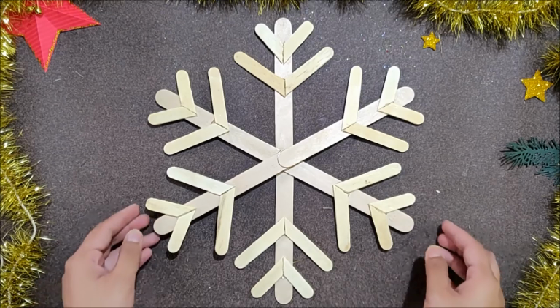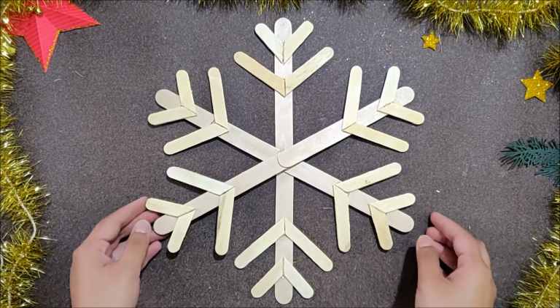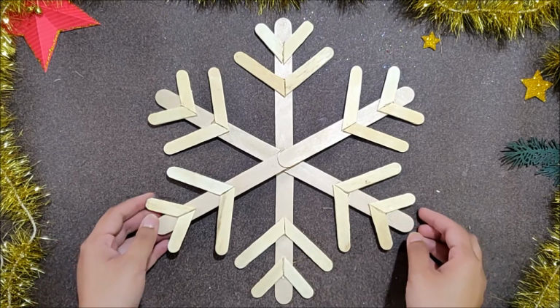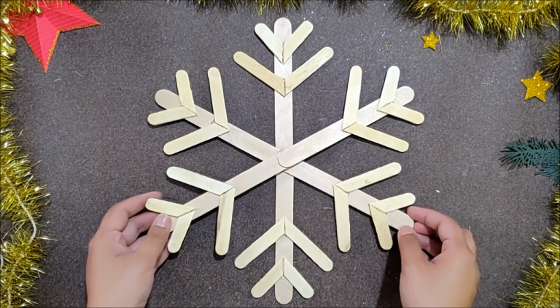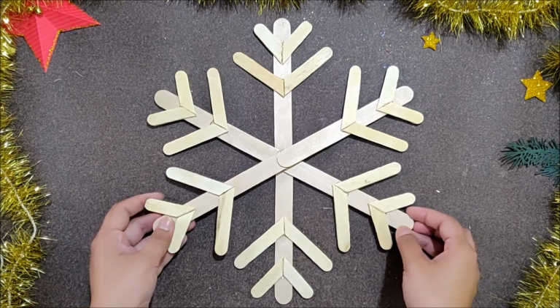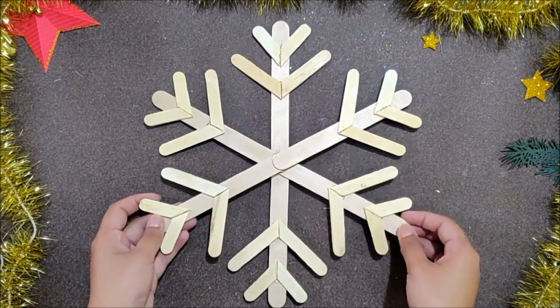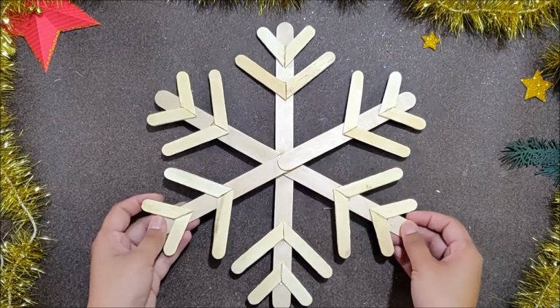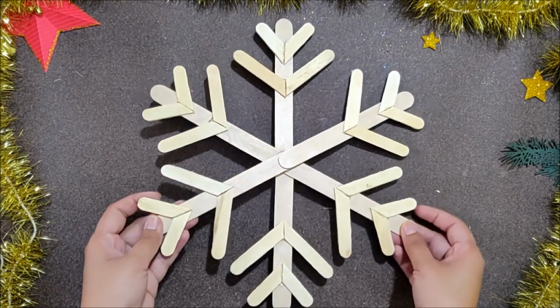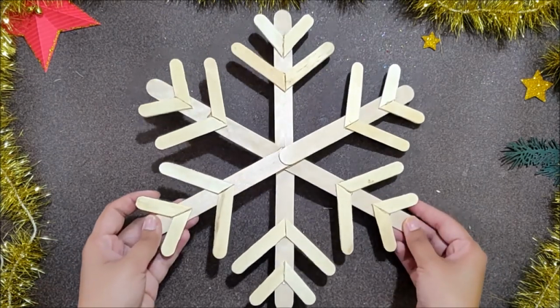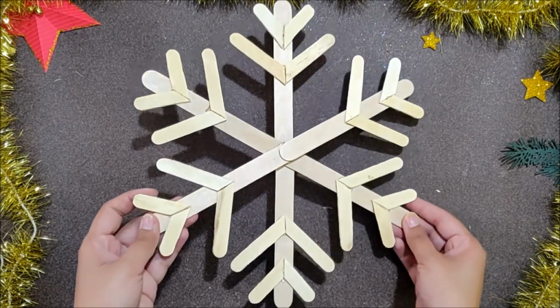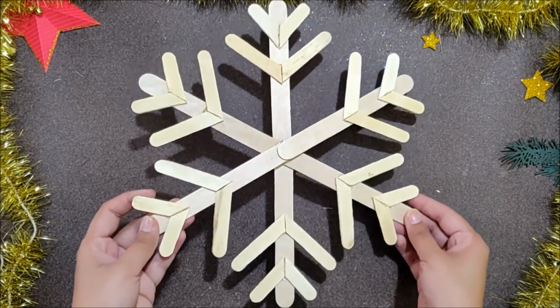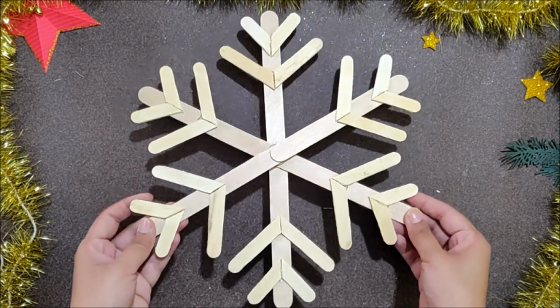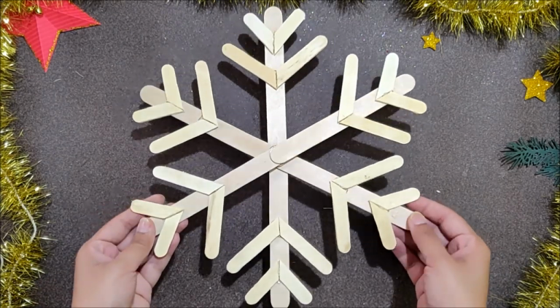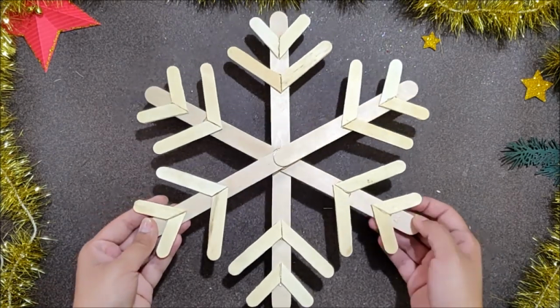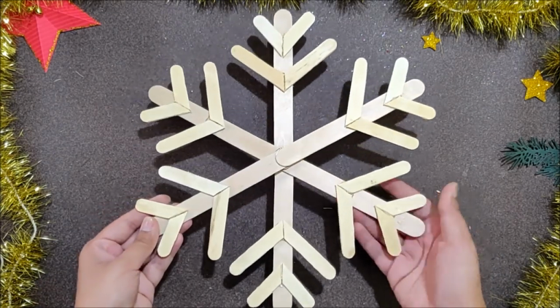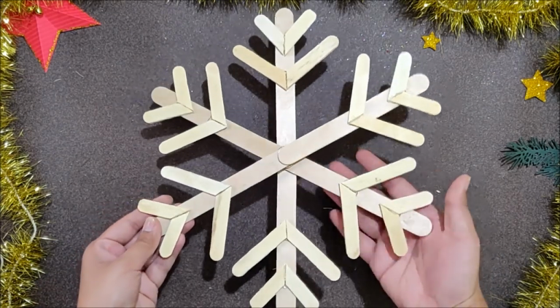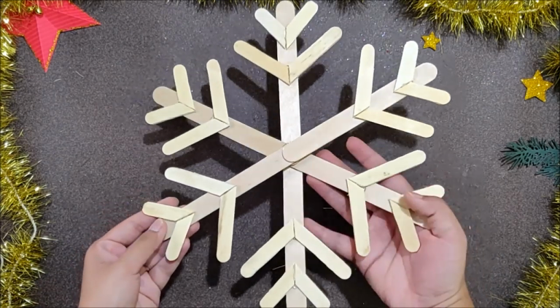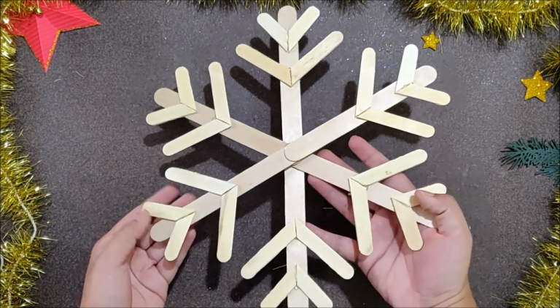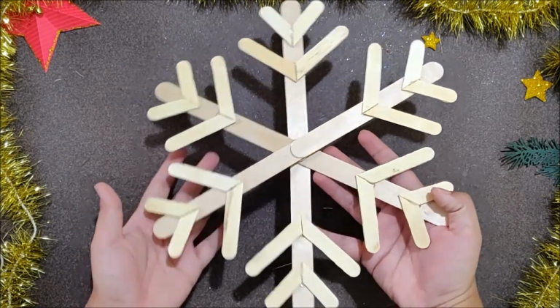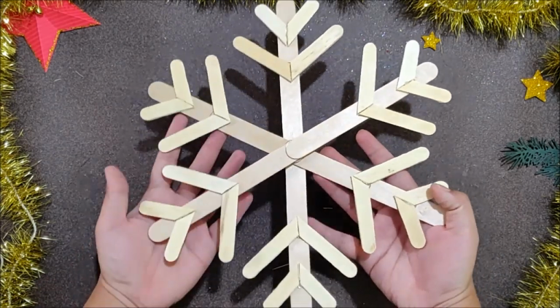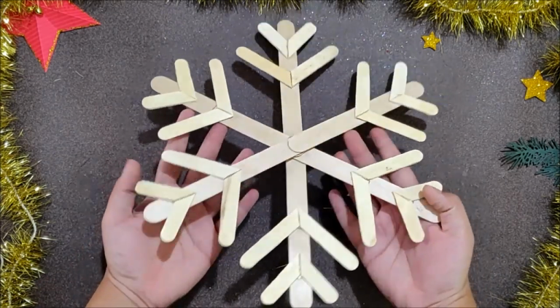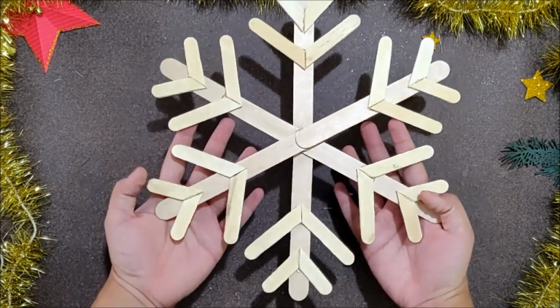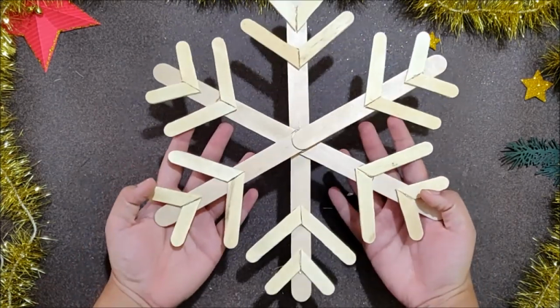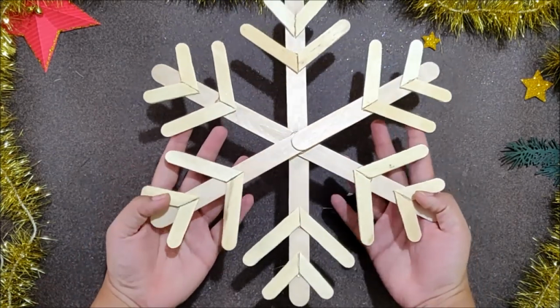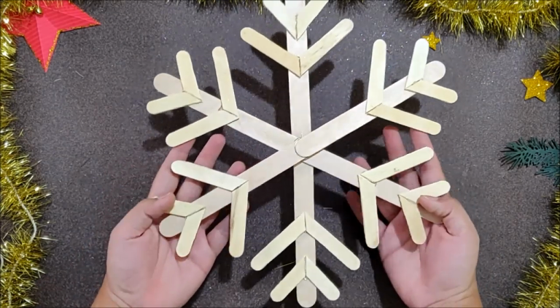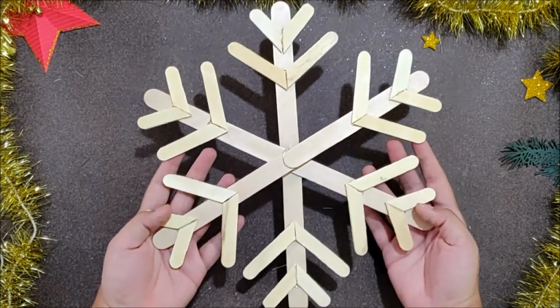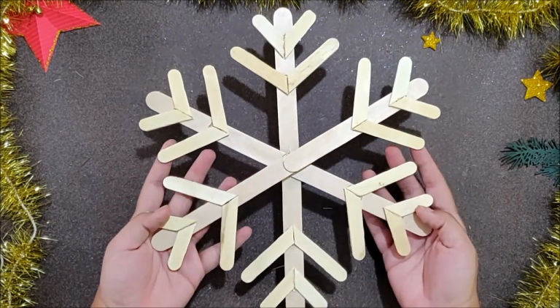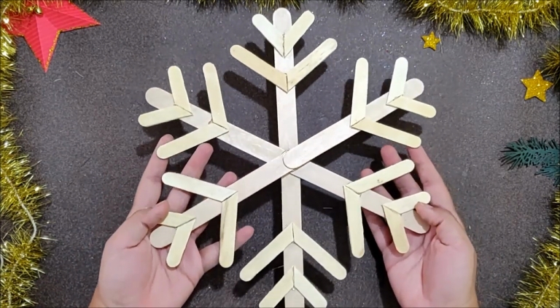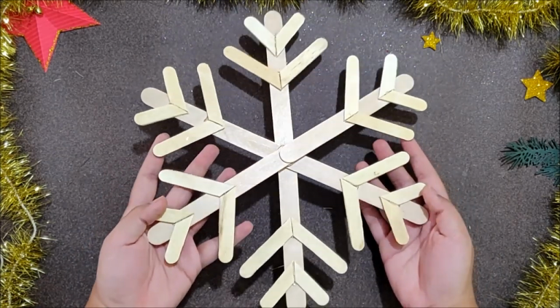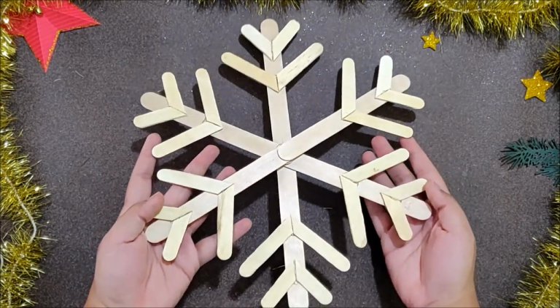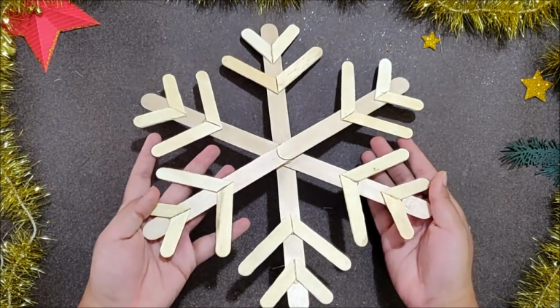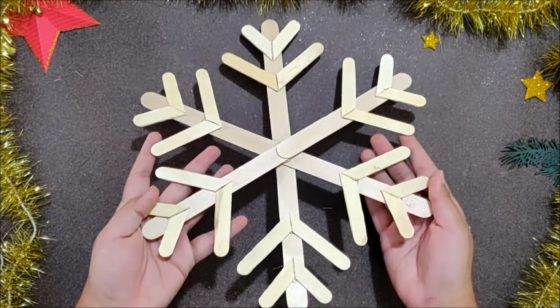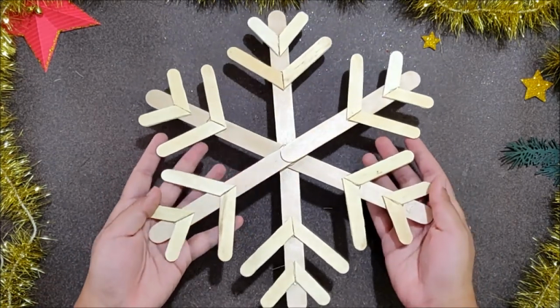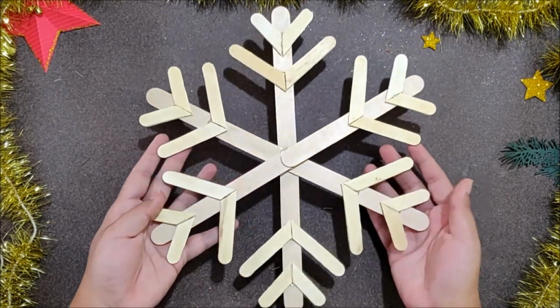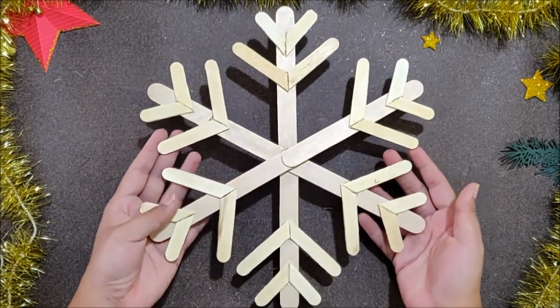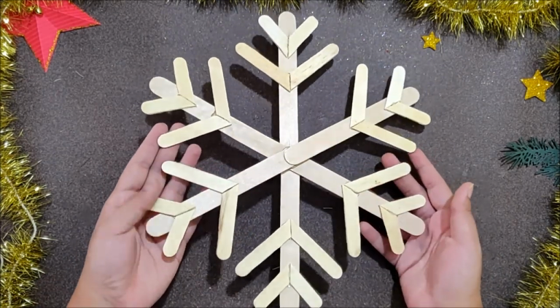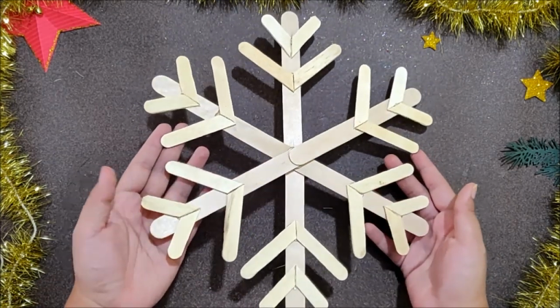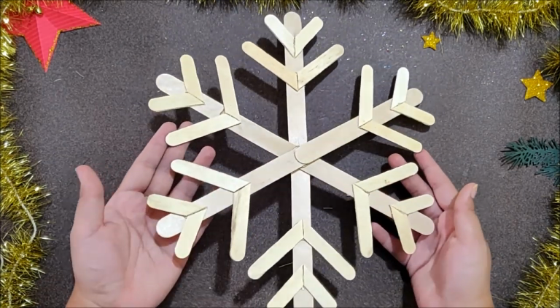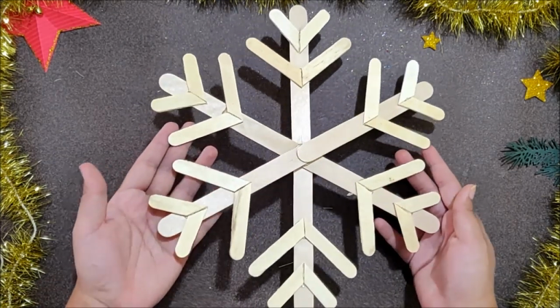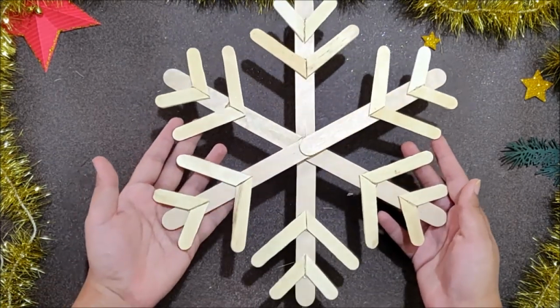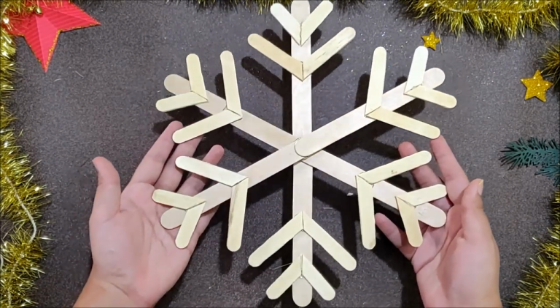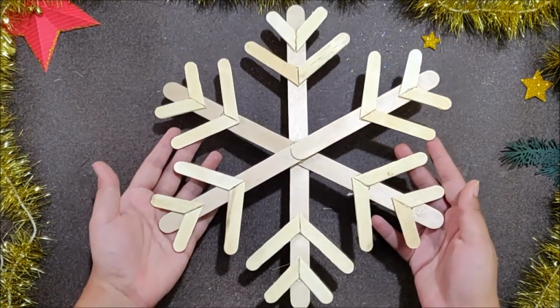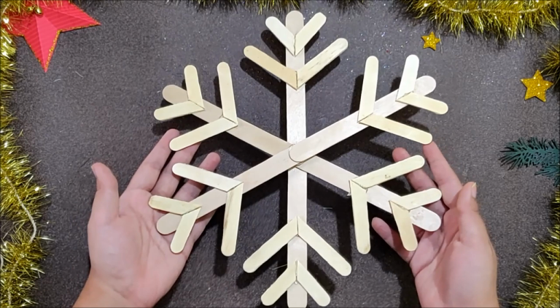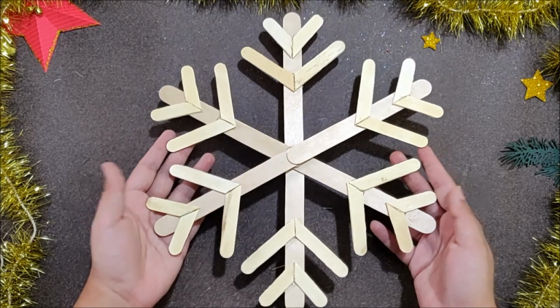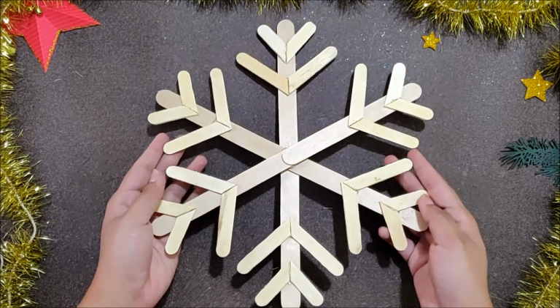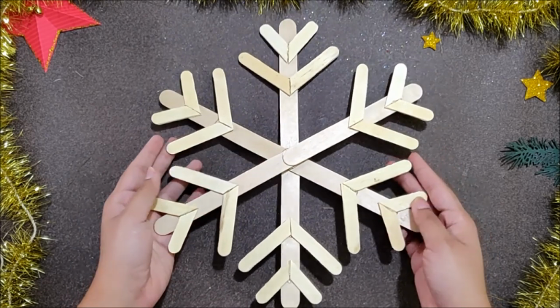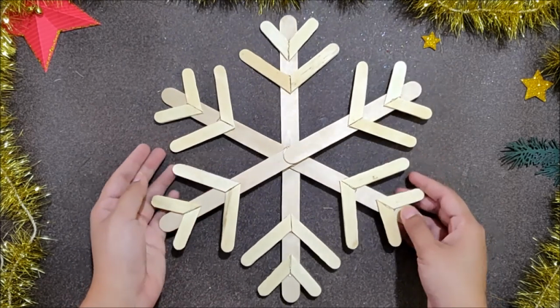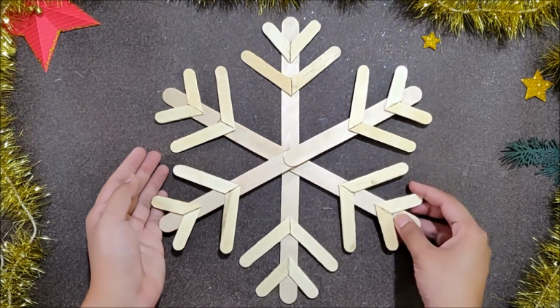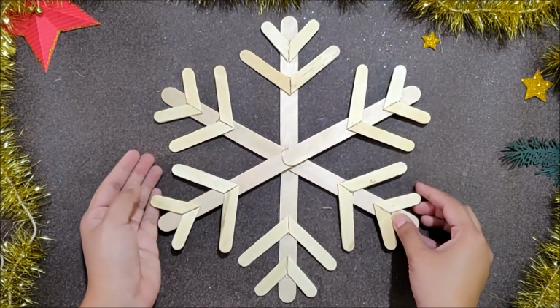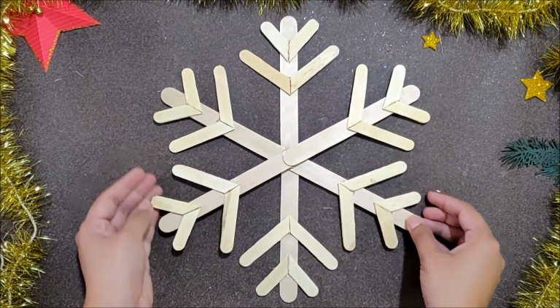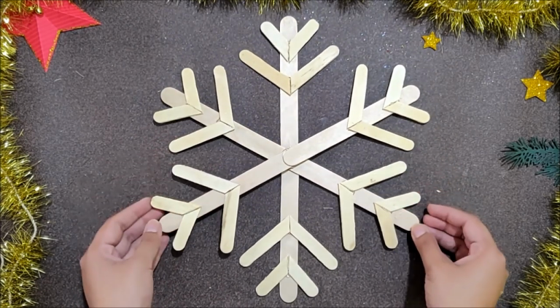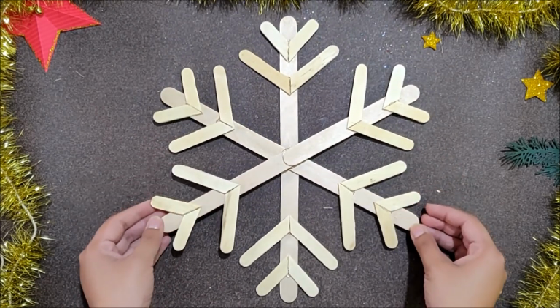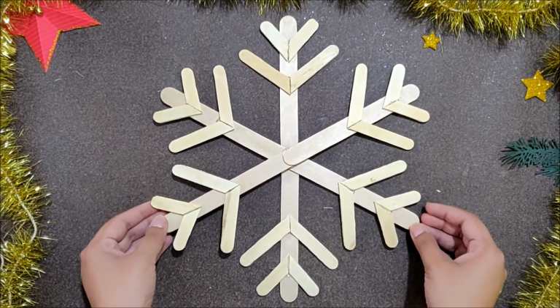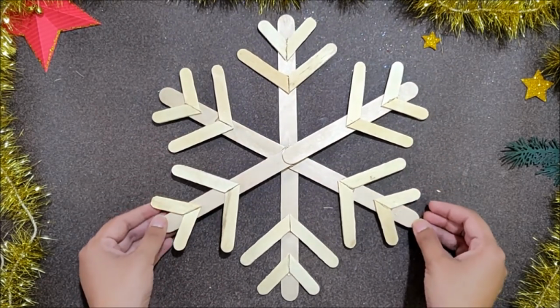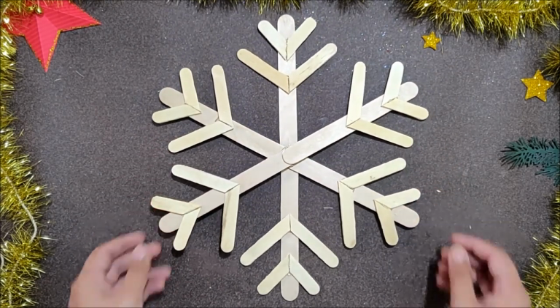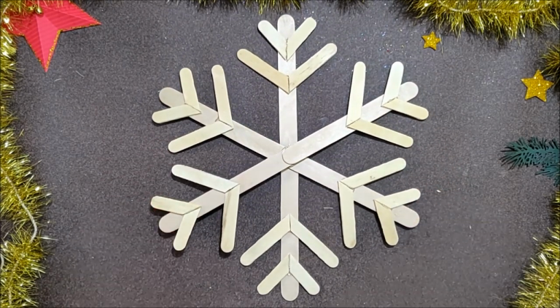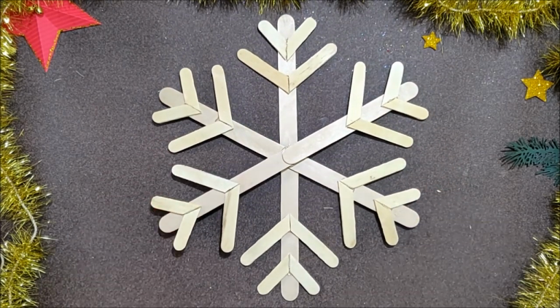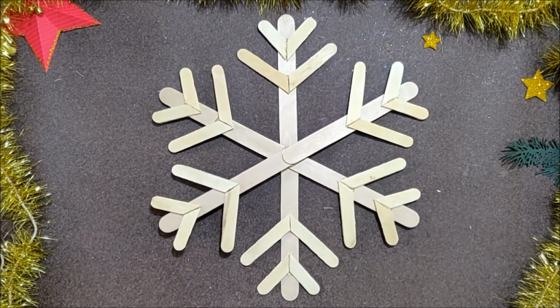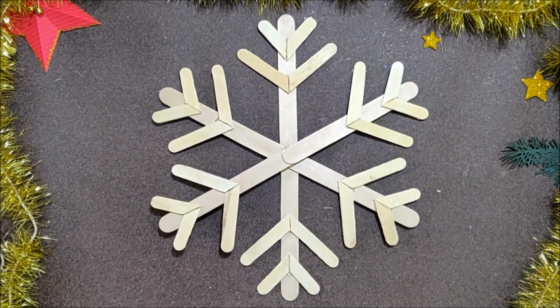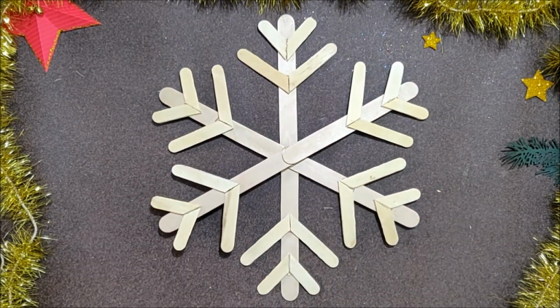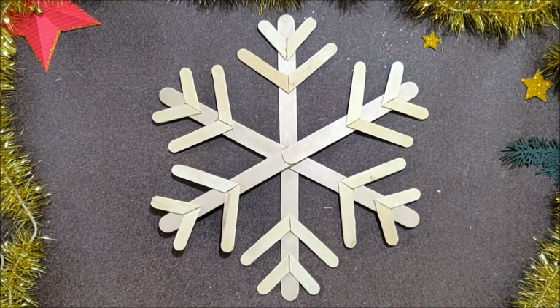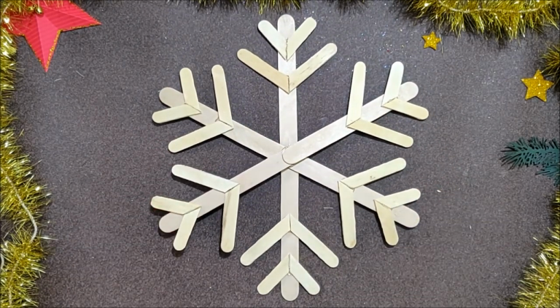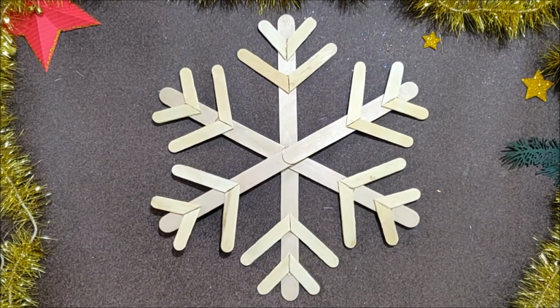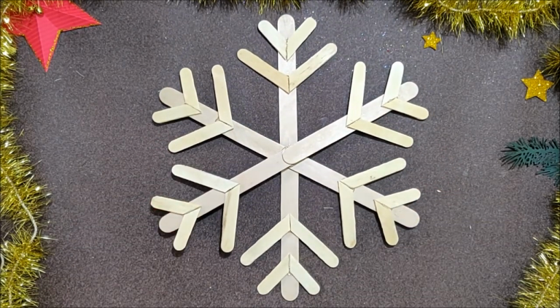And our beautiful snowflake is ready. Look how big it is! You can make 2 or 3 of these and use them as wall decor.